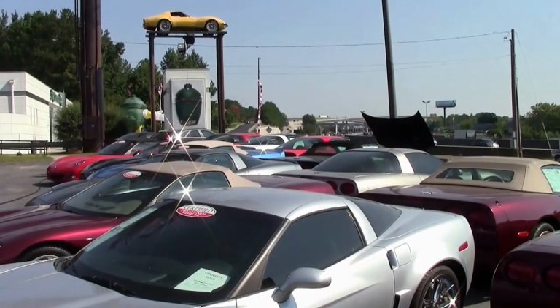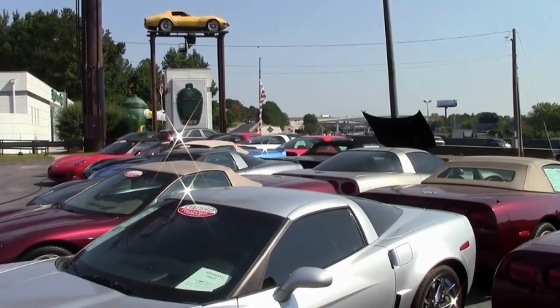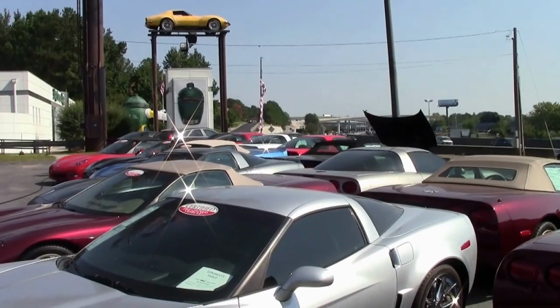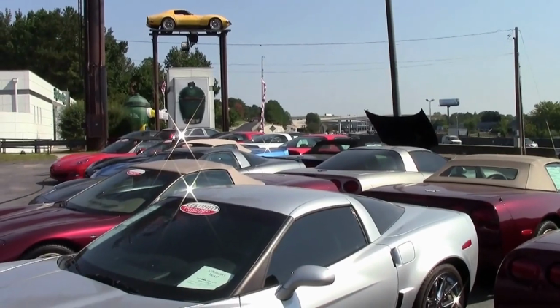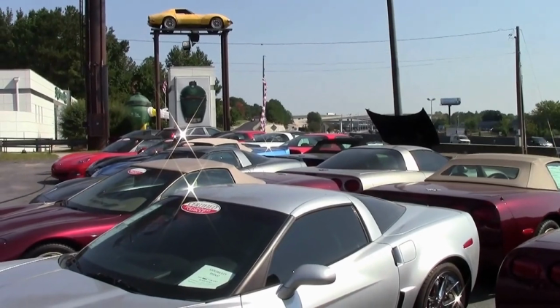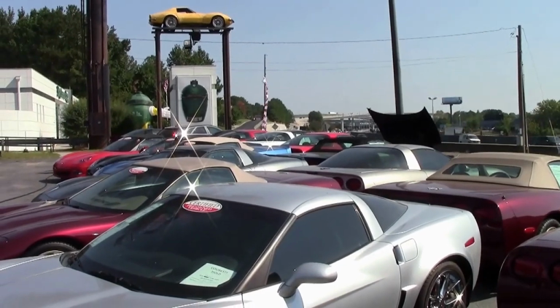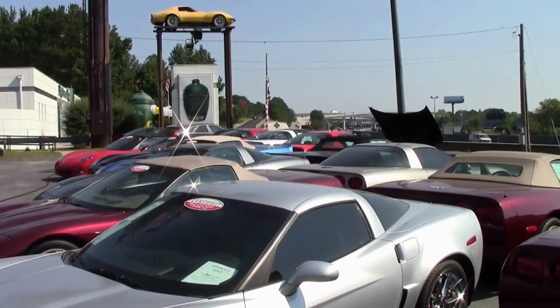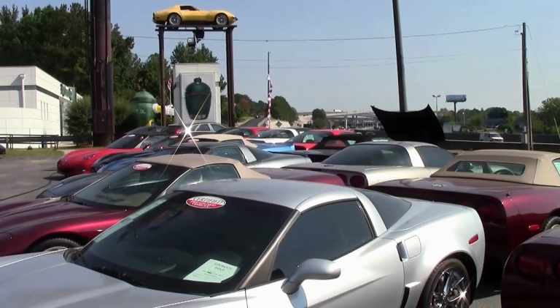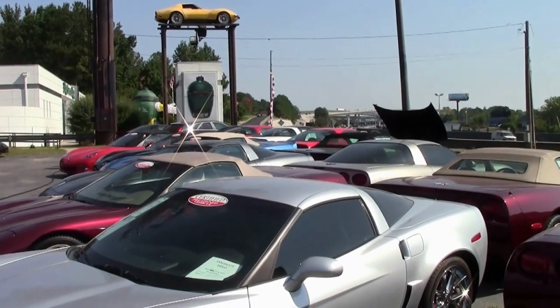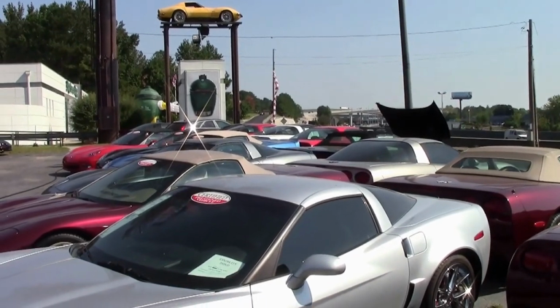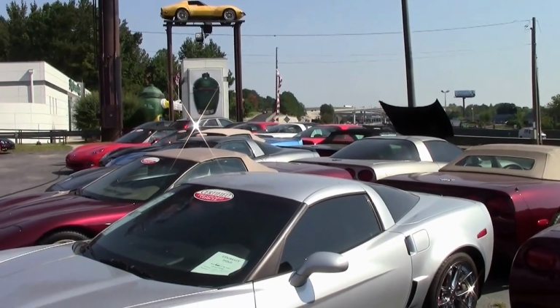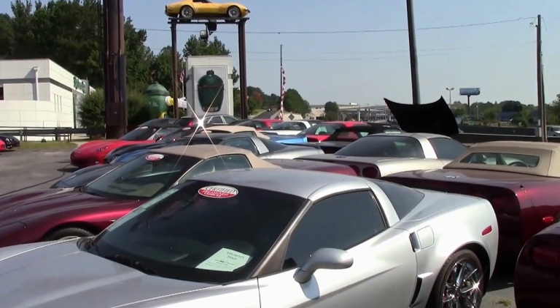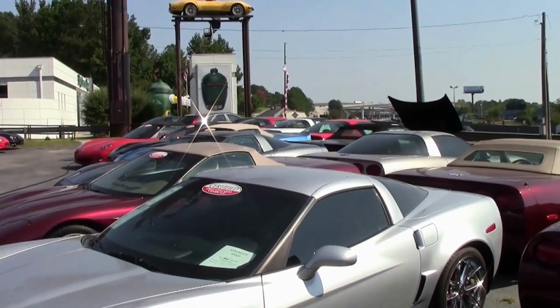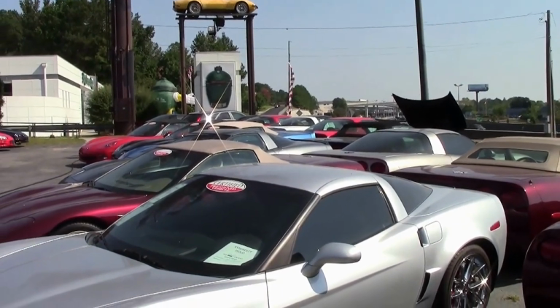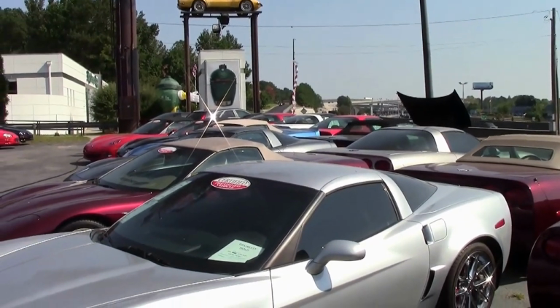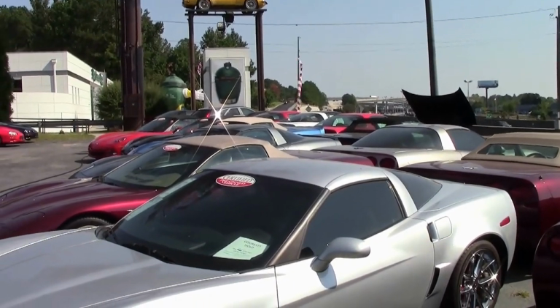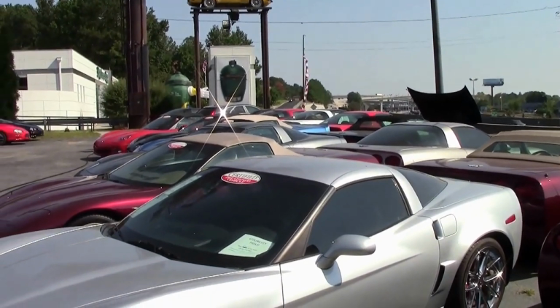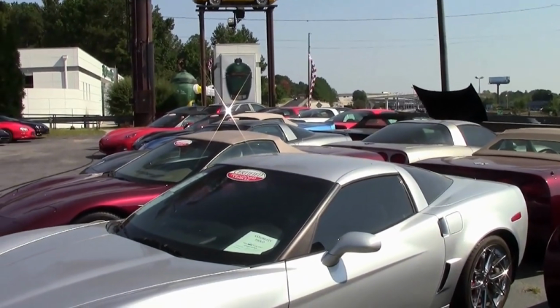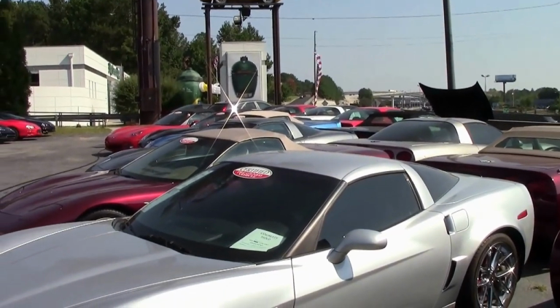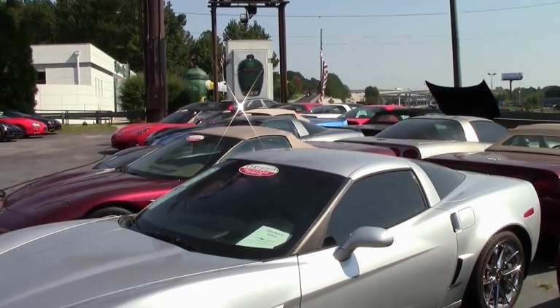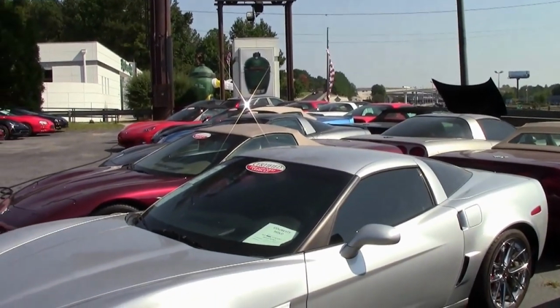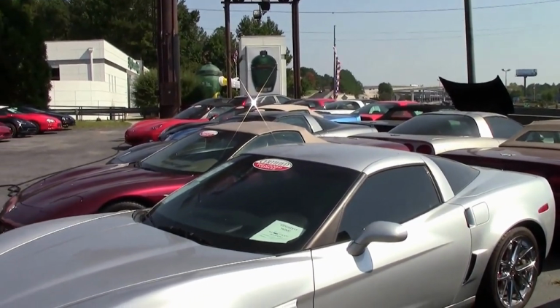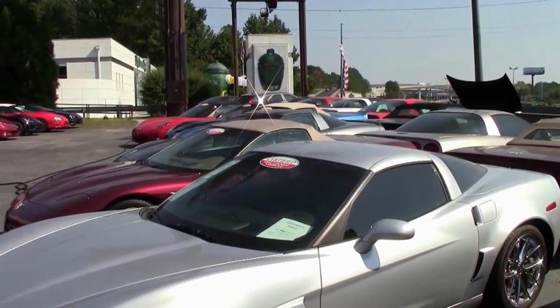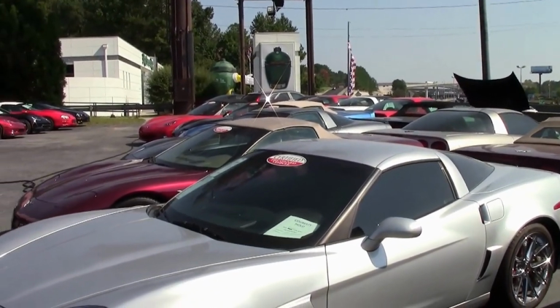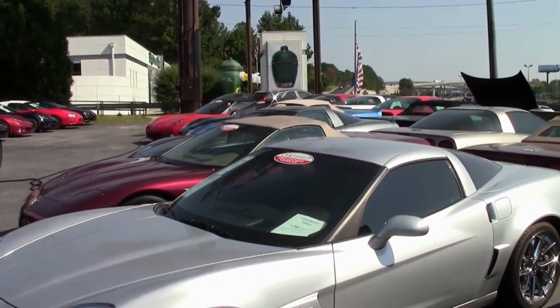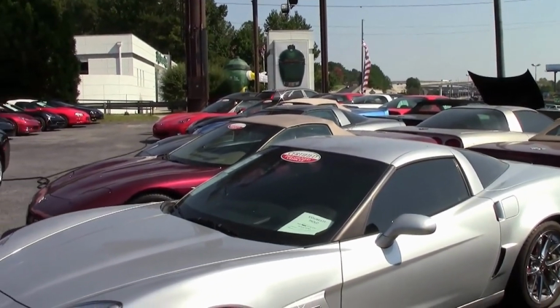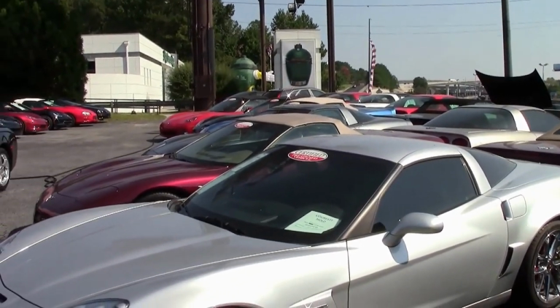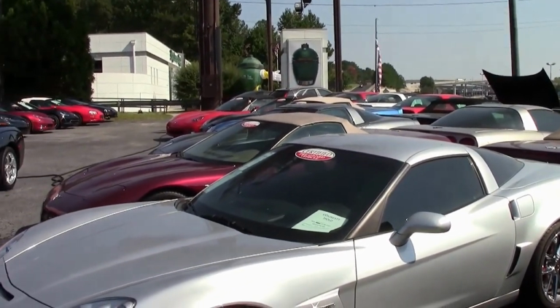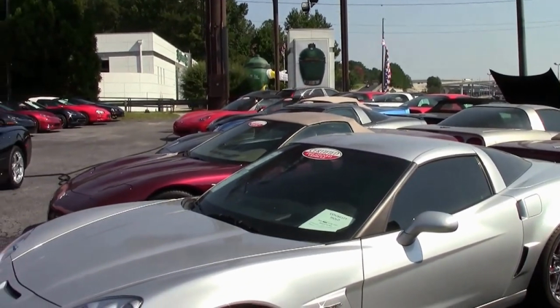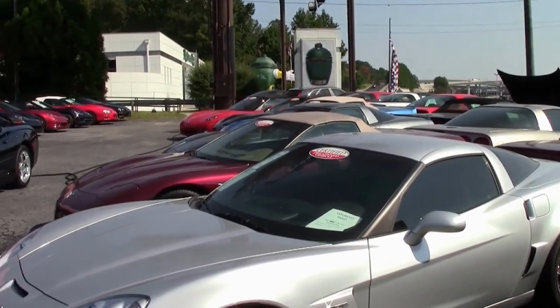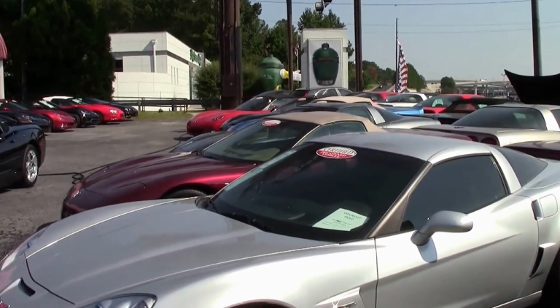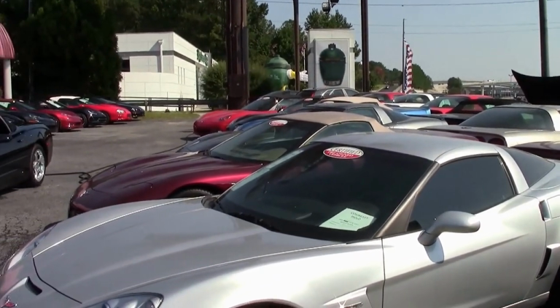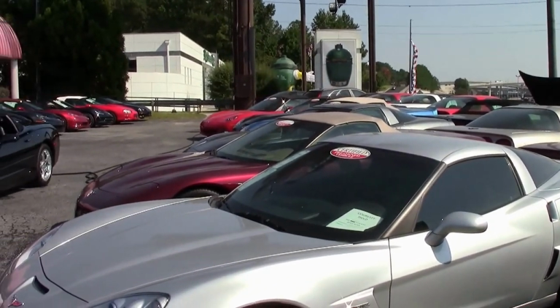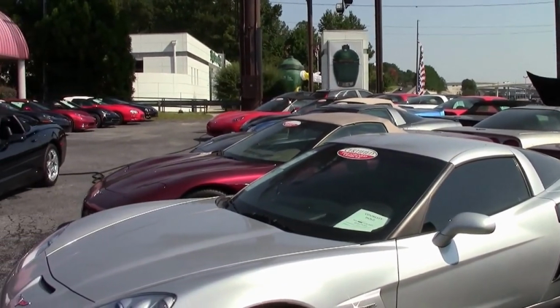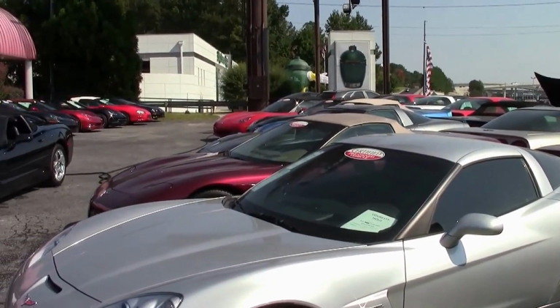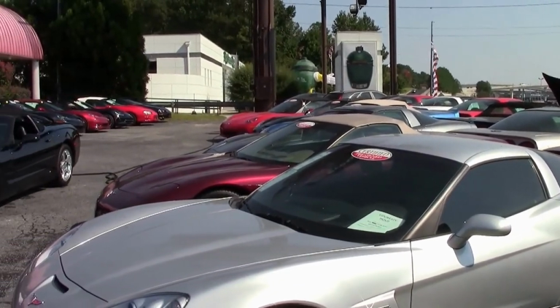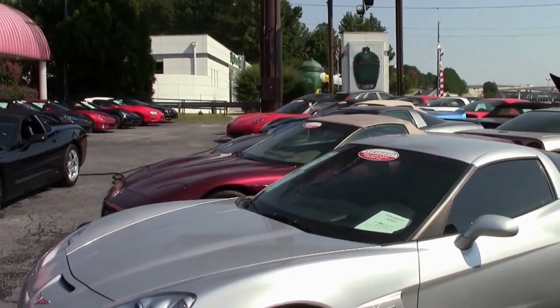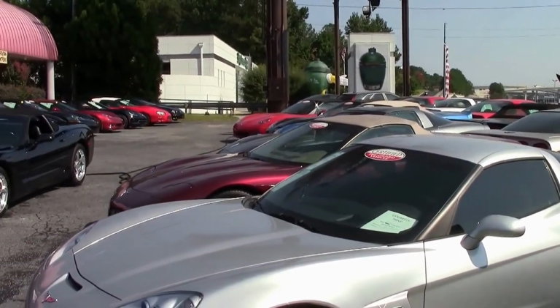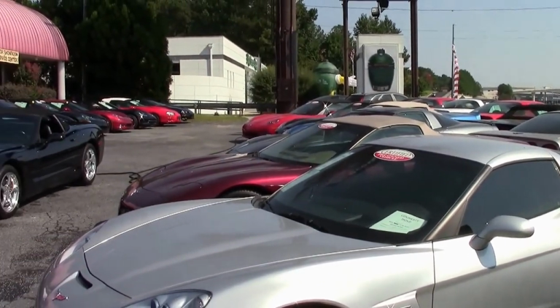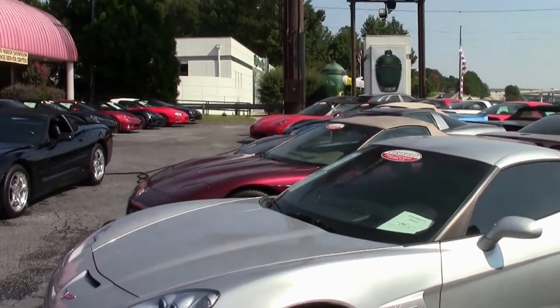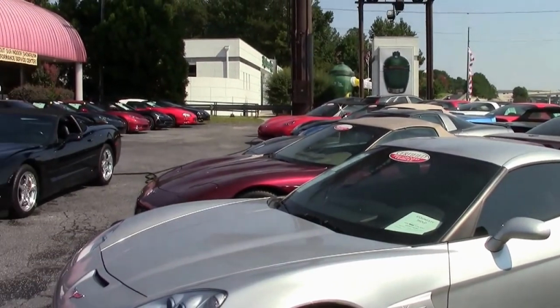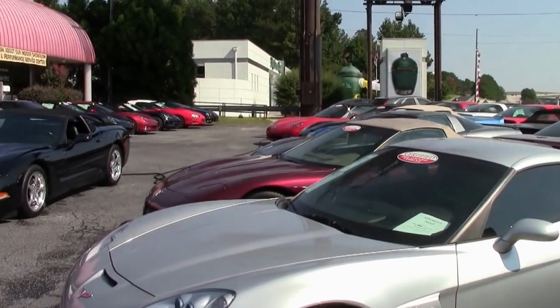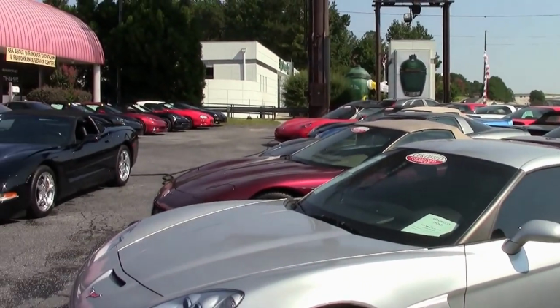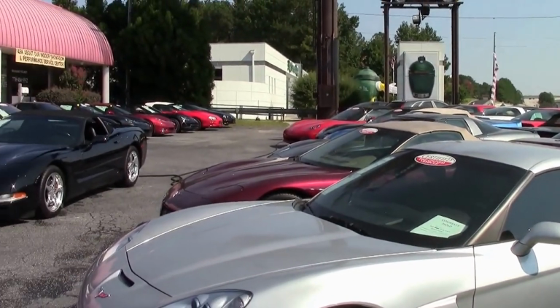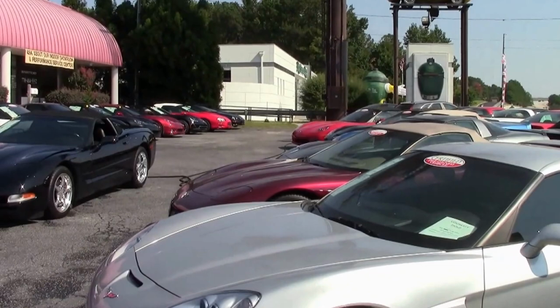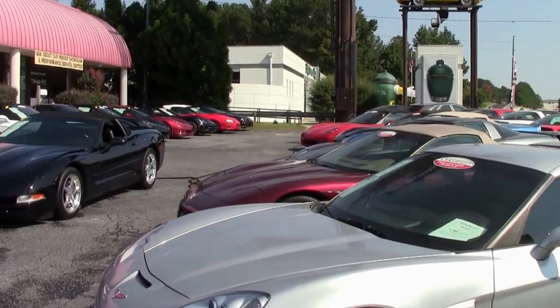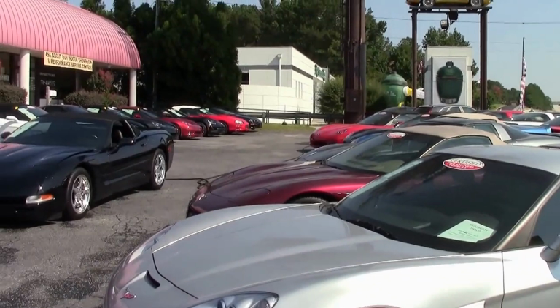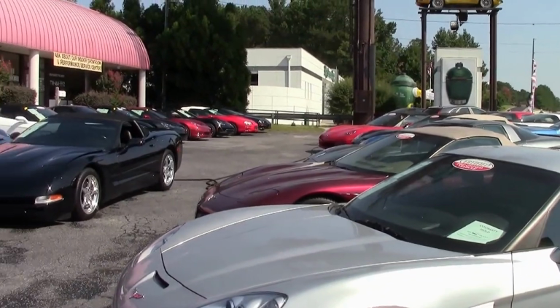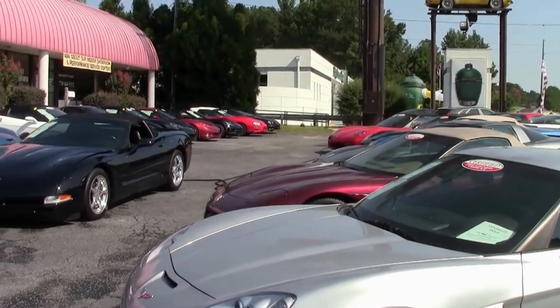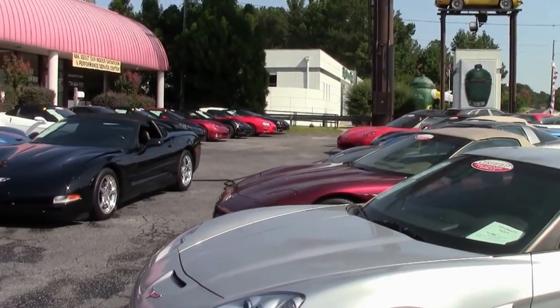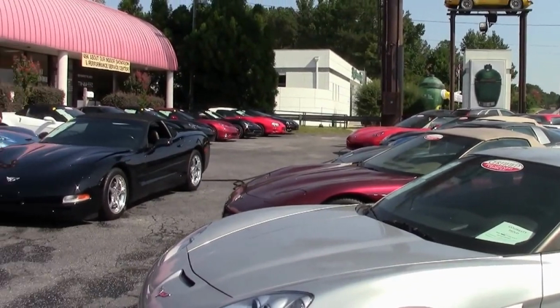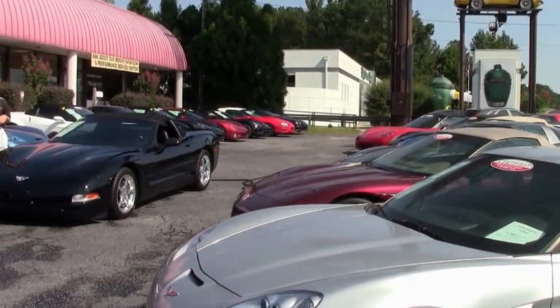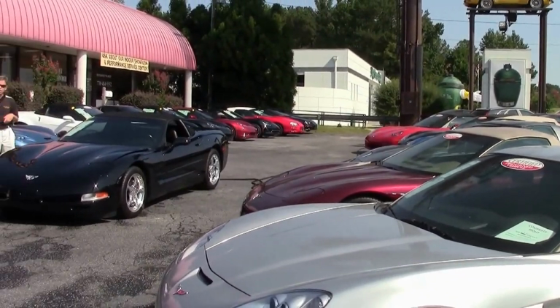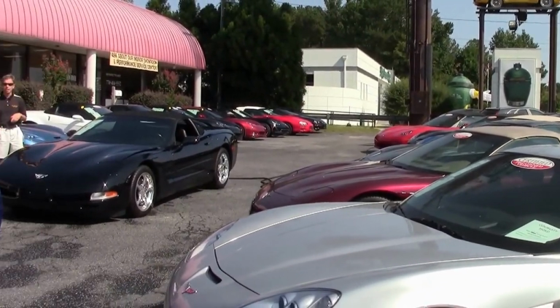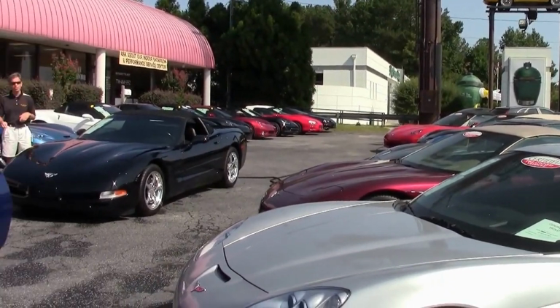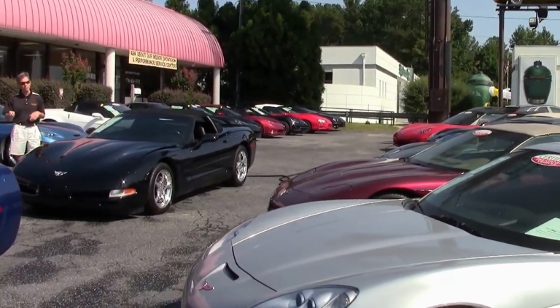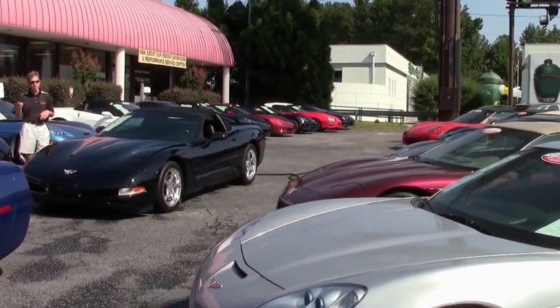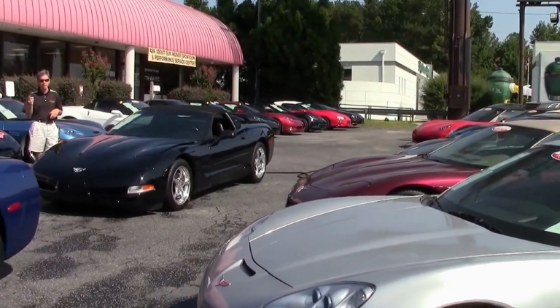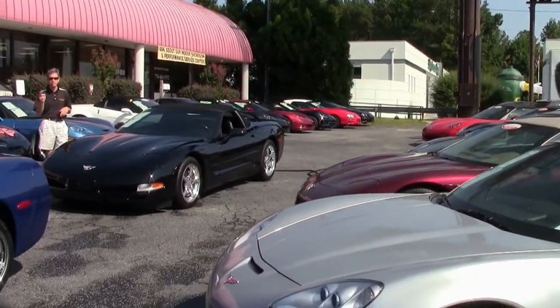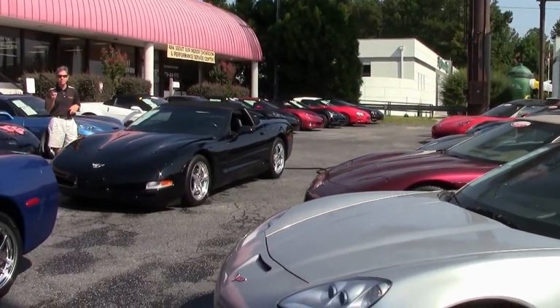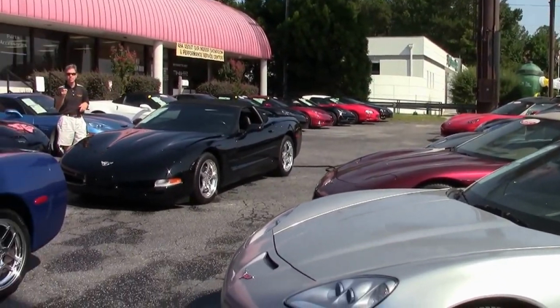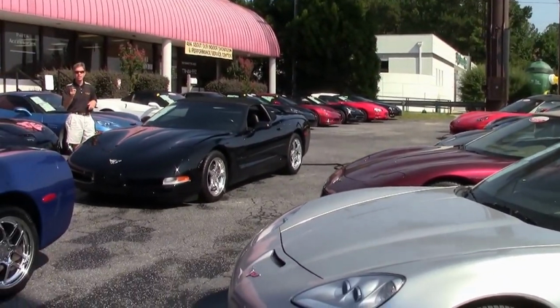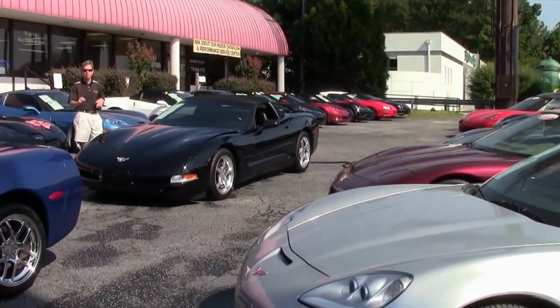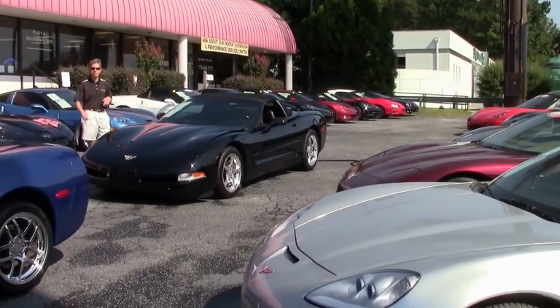Check out all the Corvettes at Buy-A-Vet. We are located in Atlanta, Georgia, and my name's David.